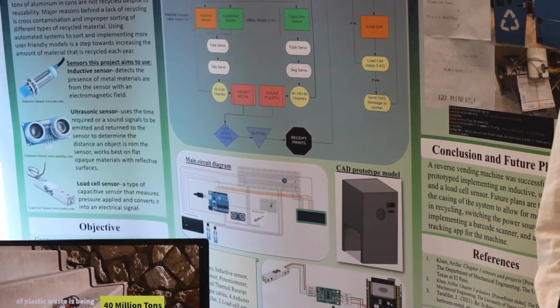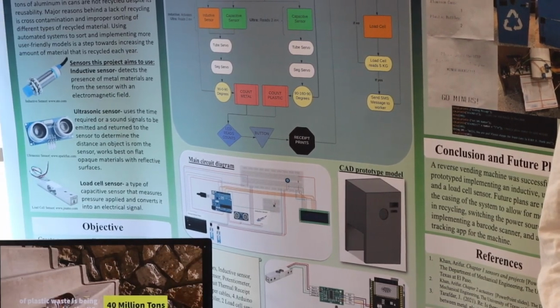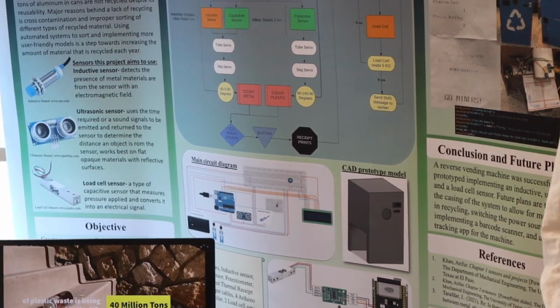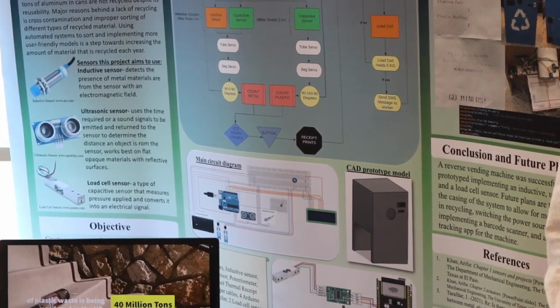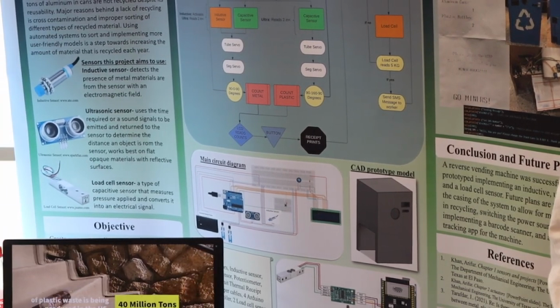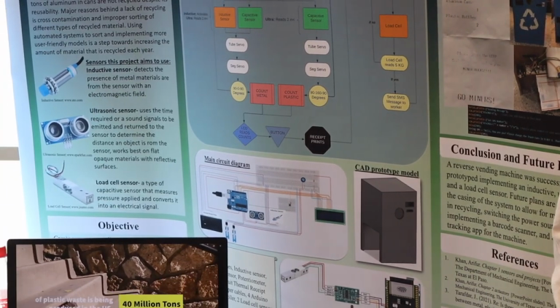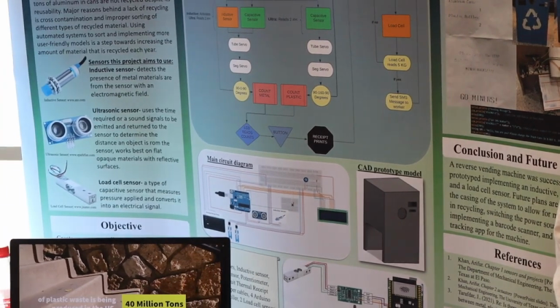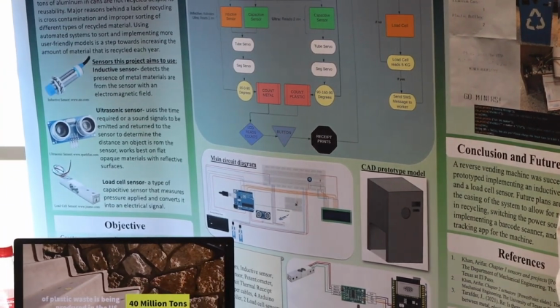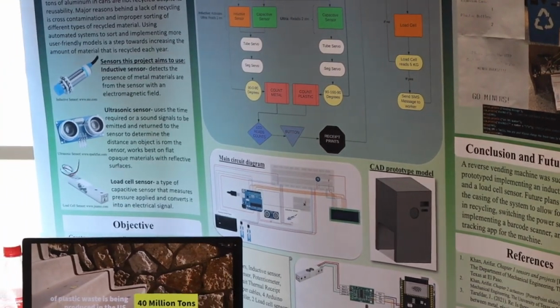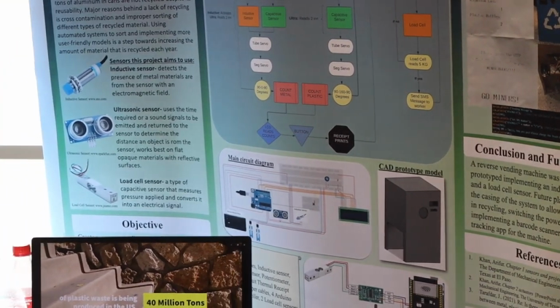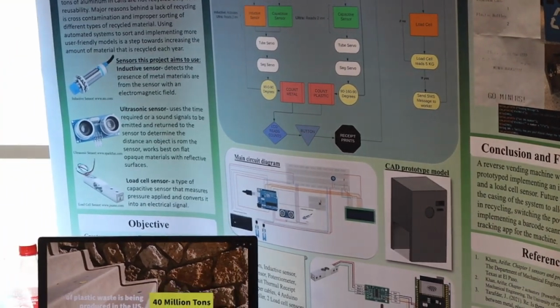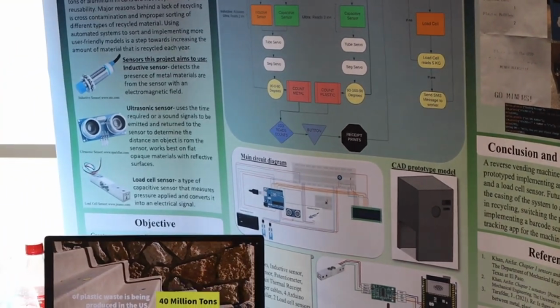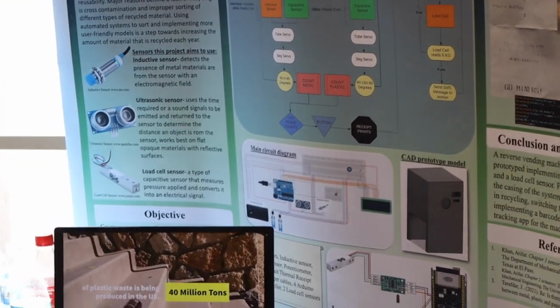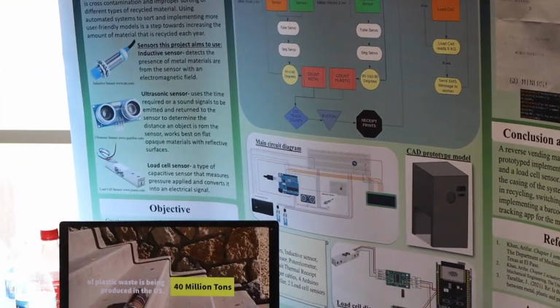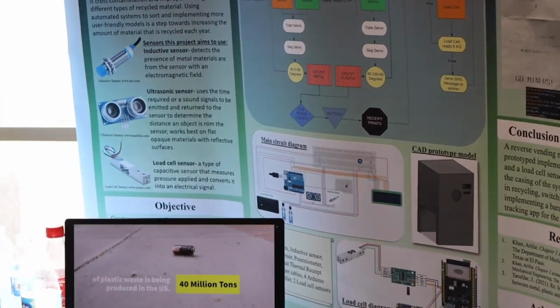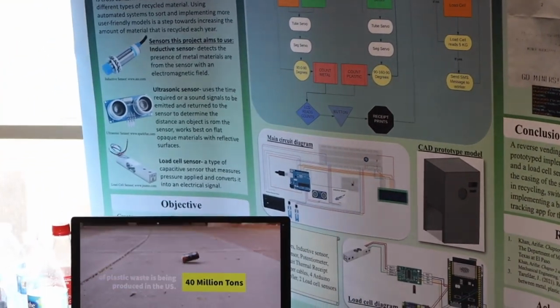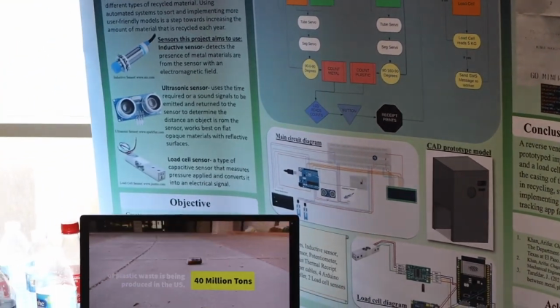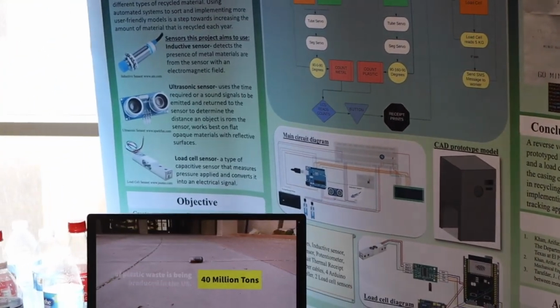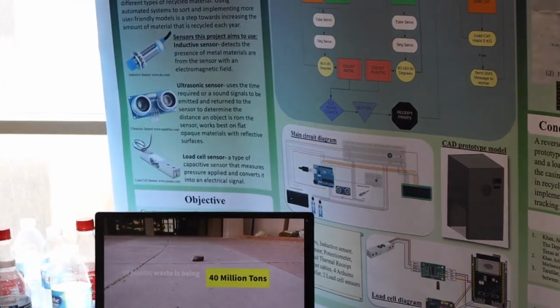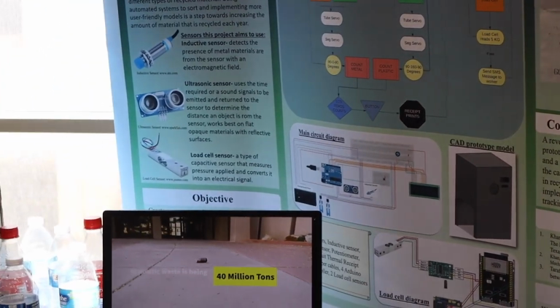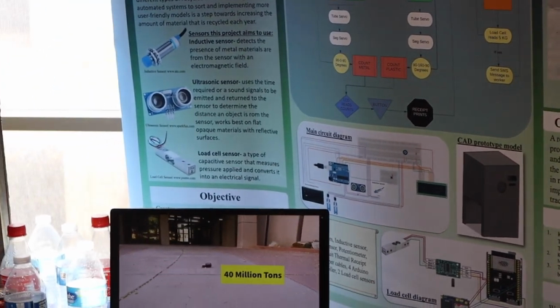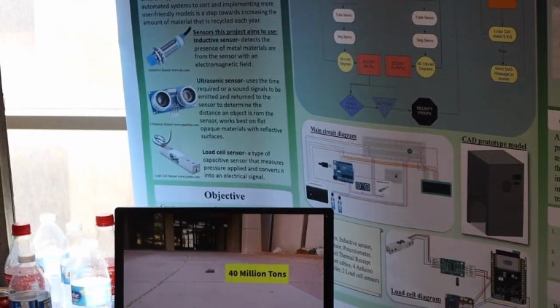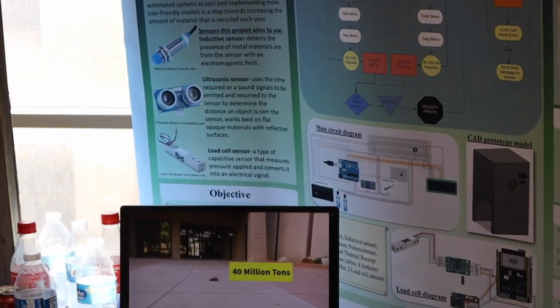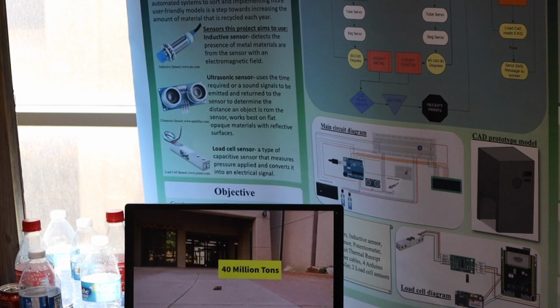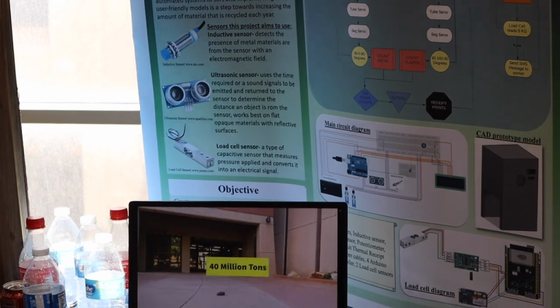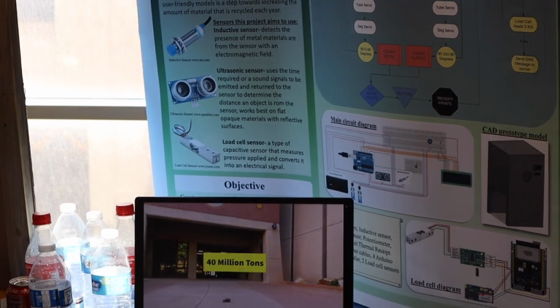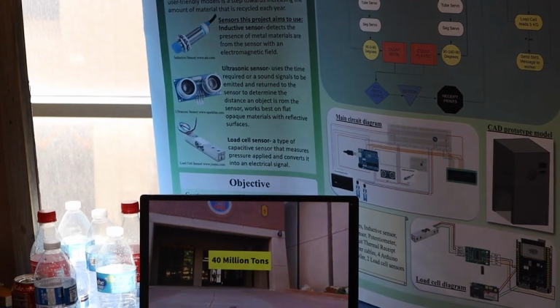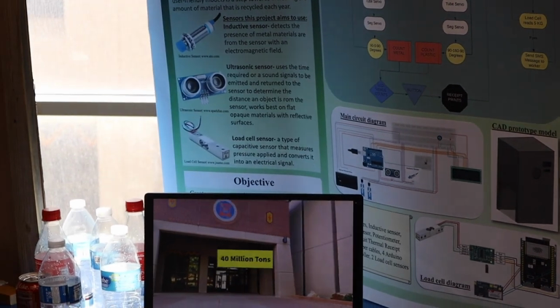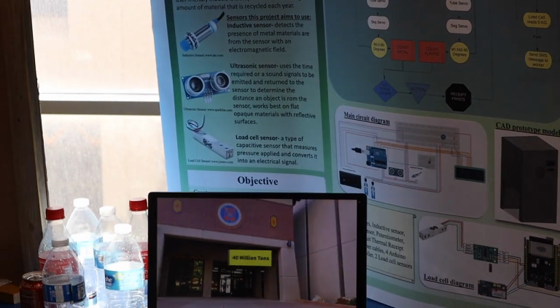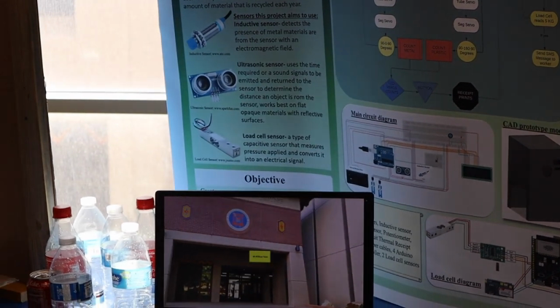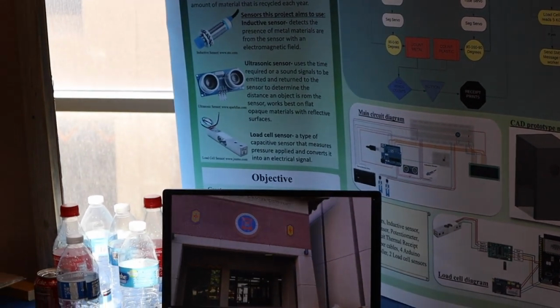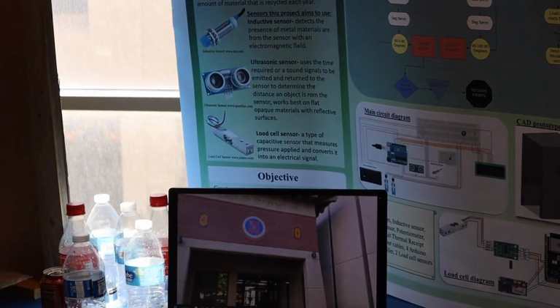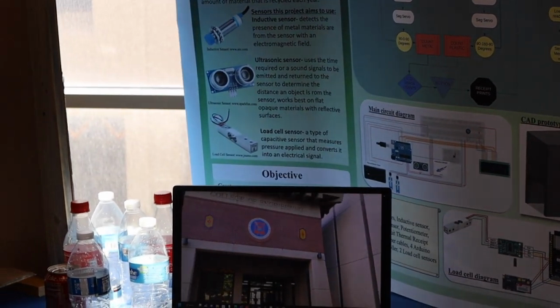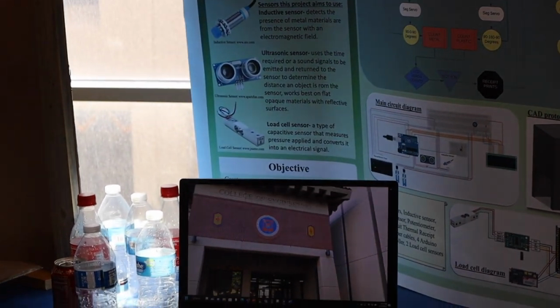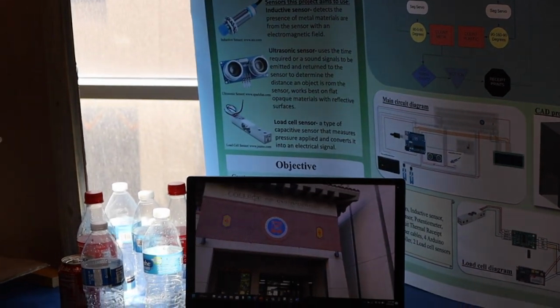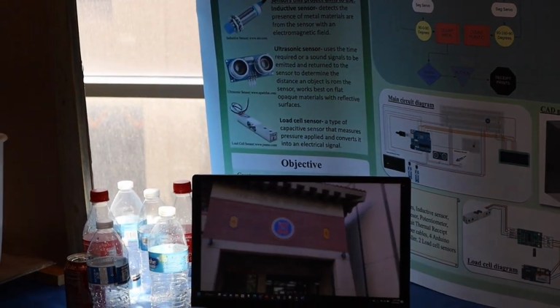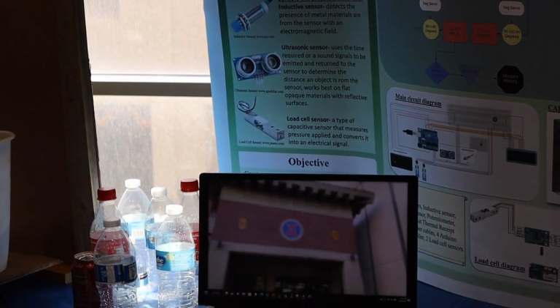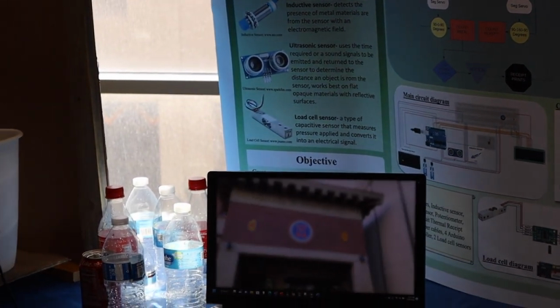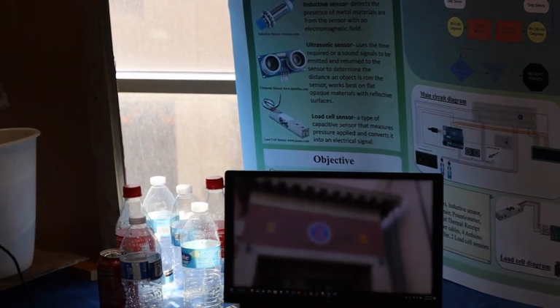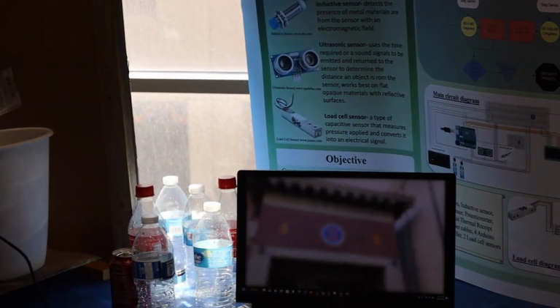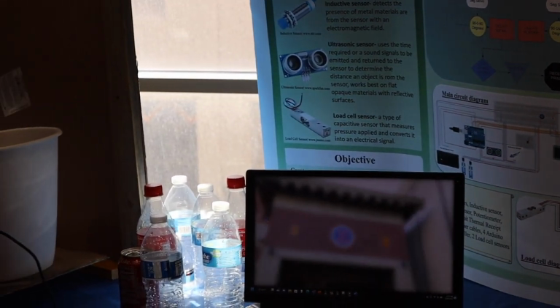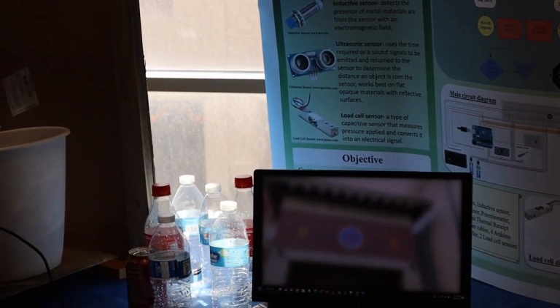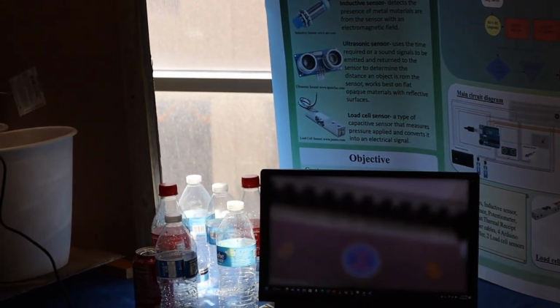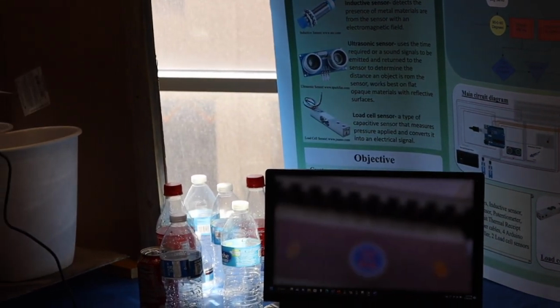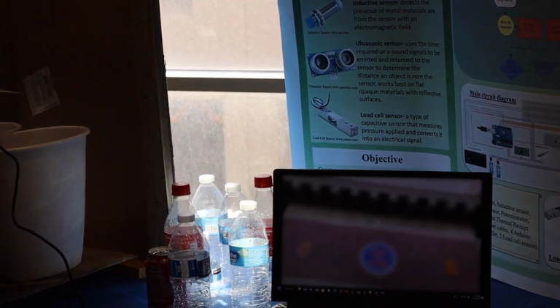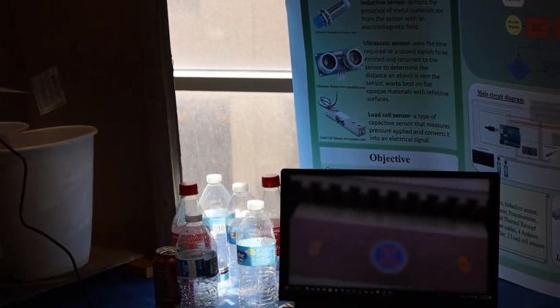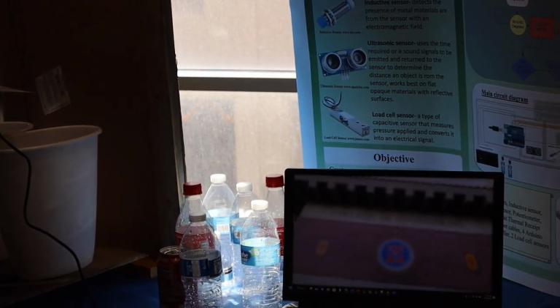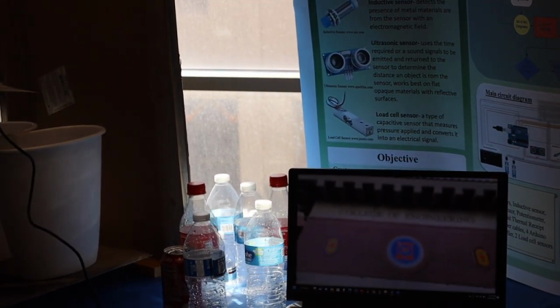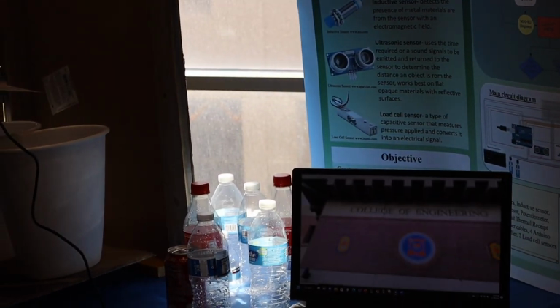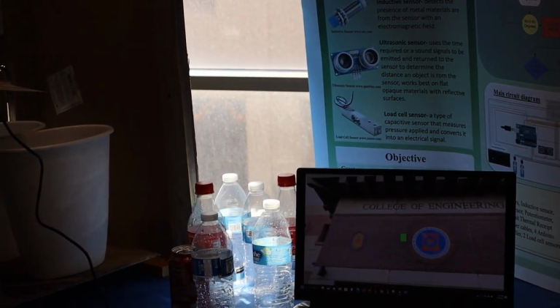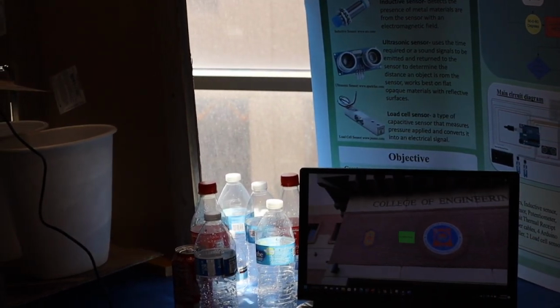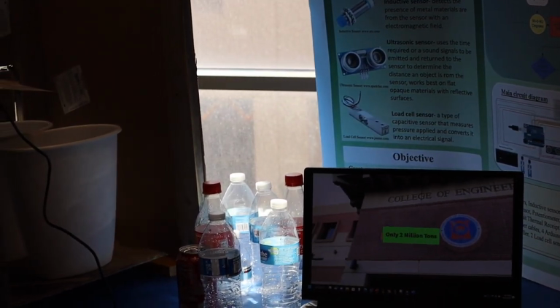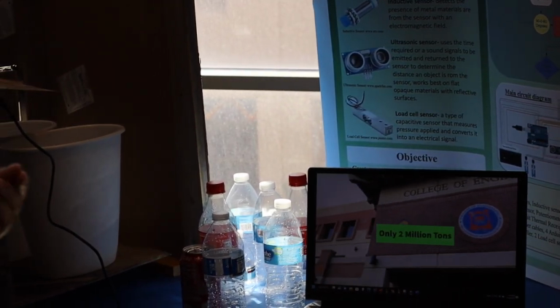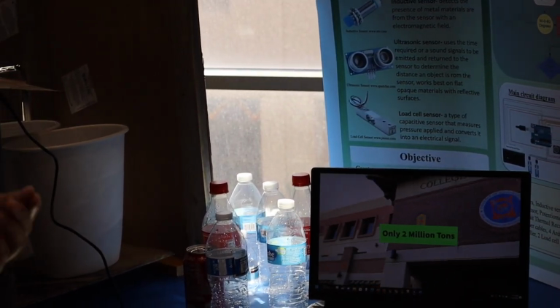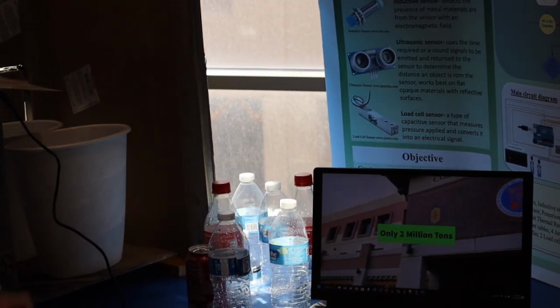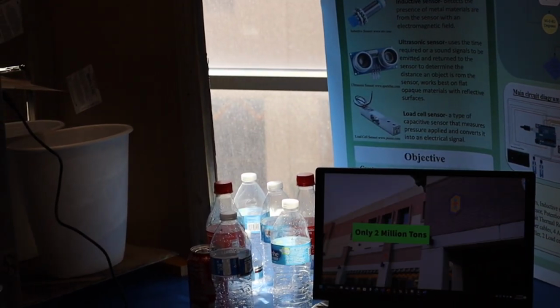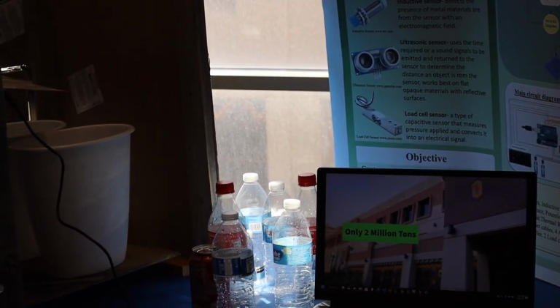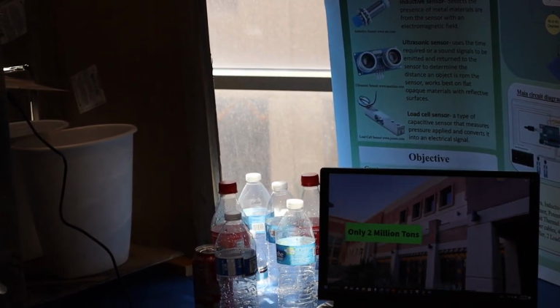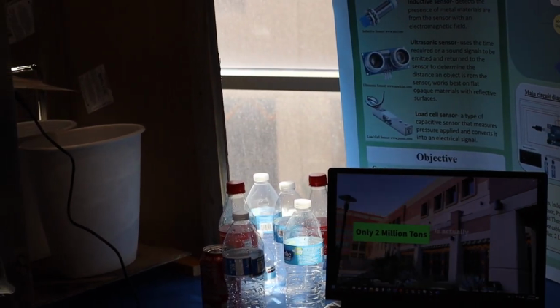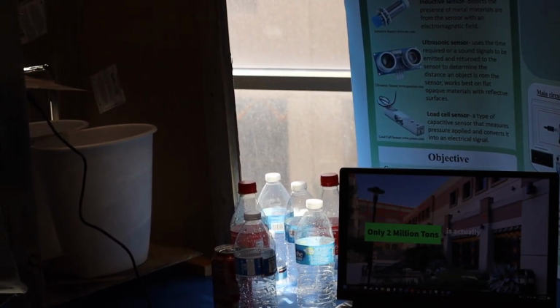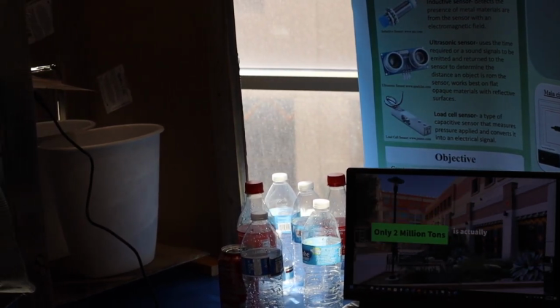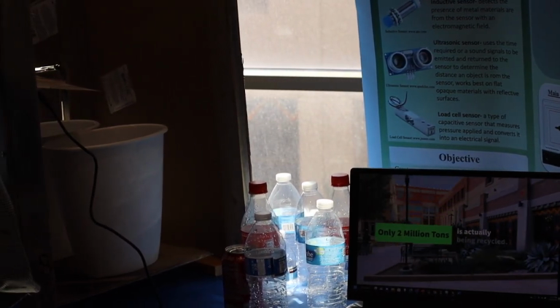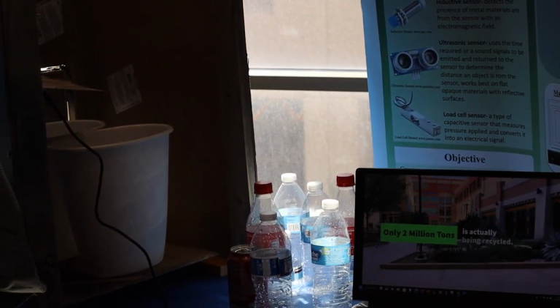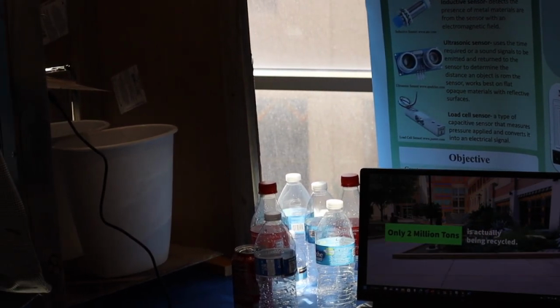At the end when you're ready to finish, we have a push button to print a receipt and that receipt tallies your total.